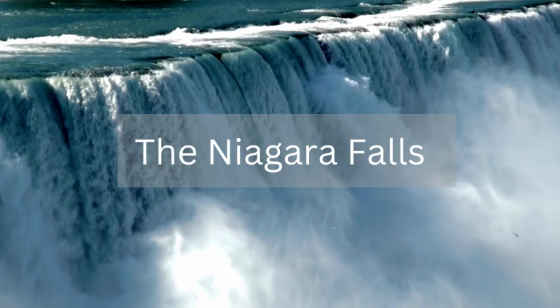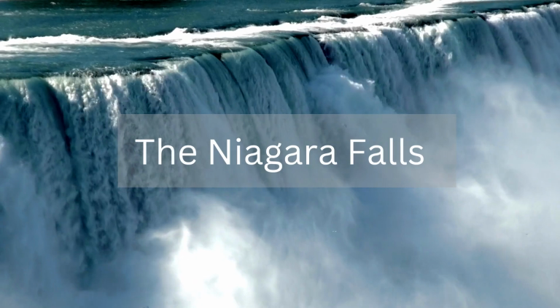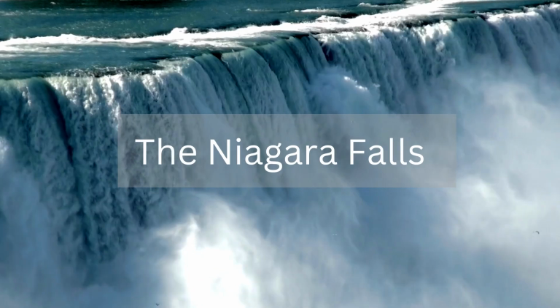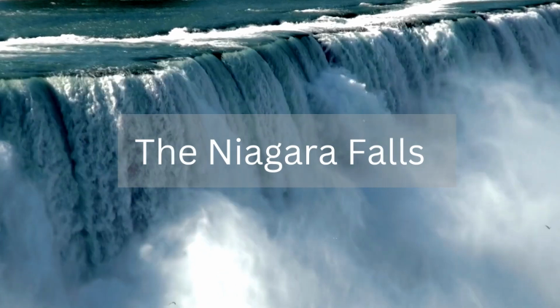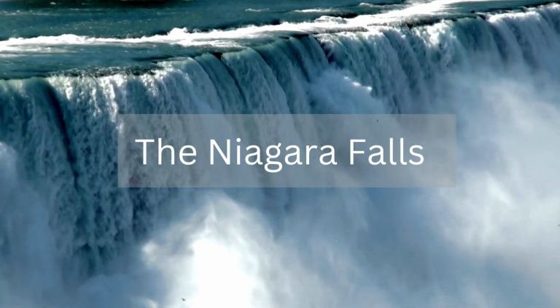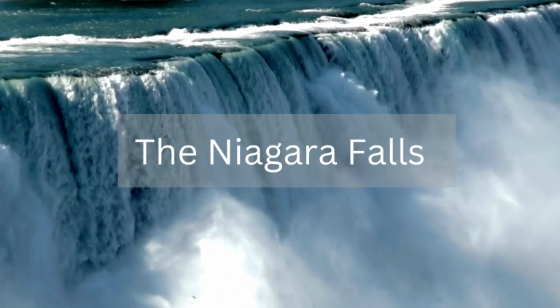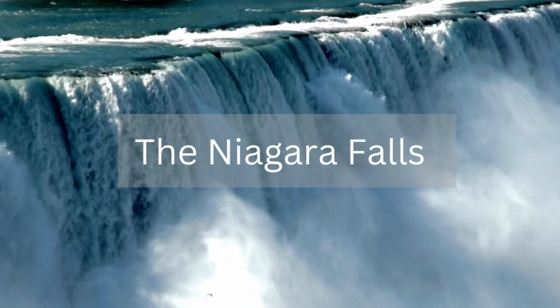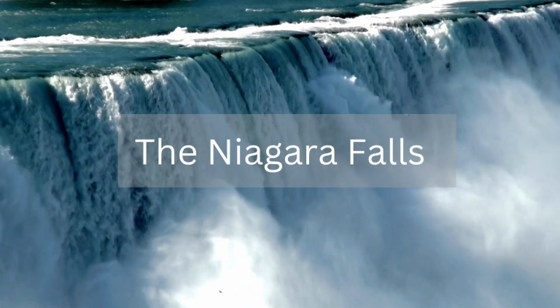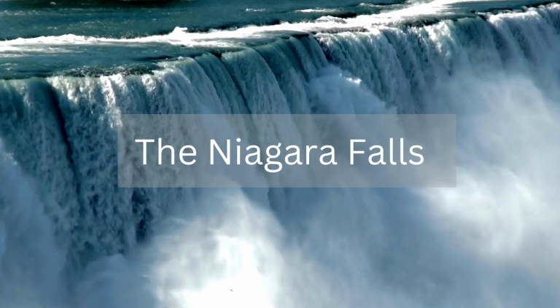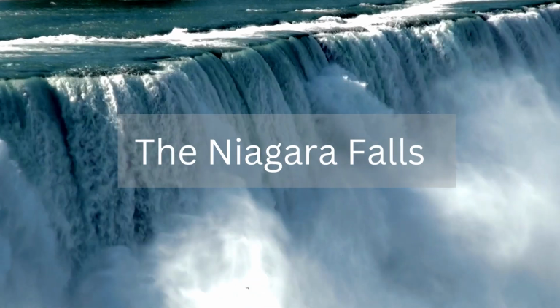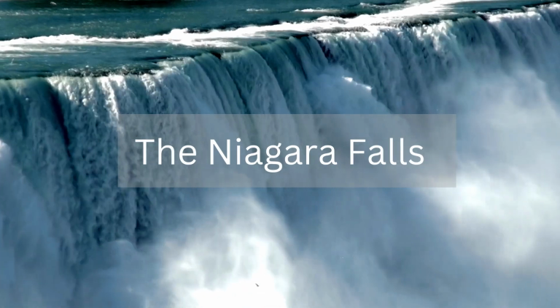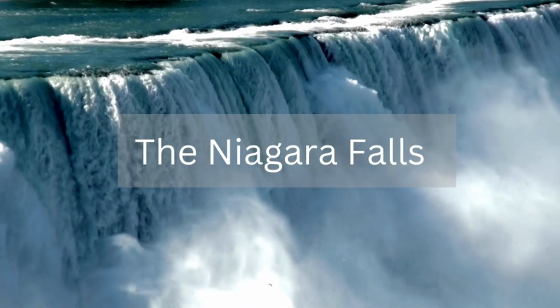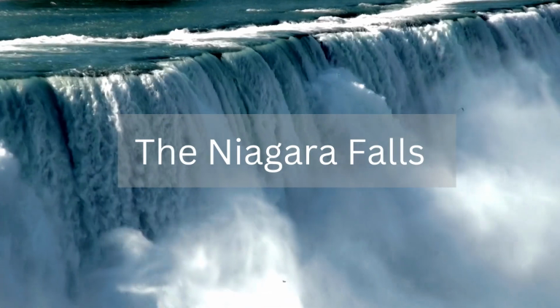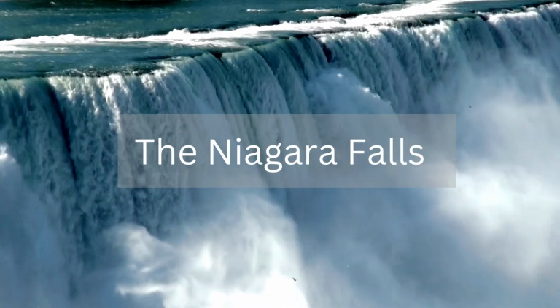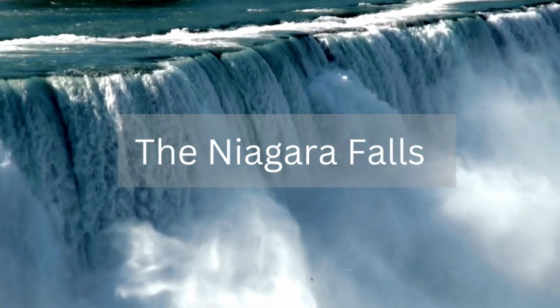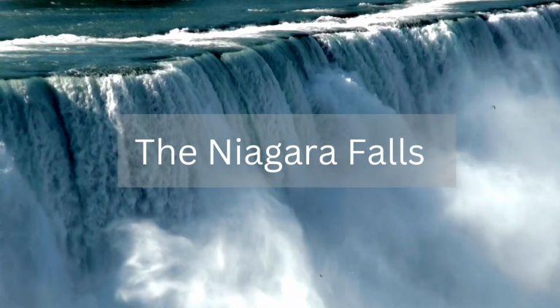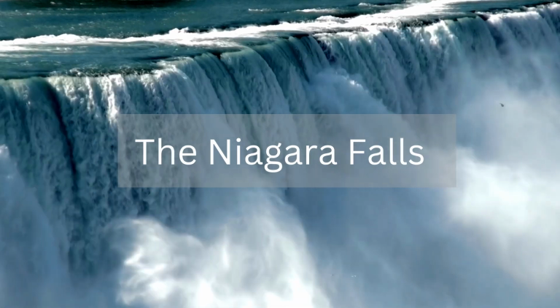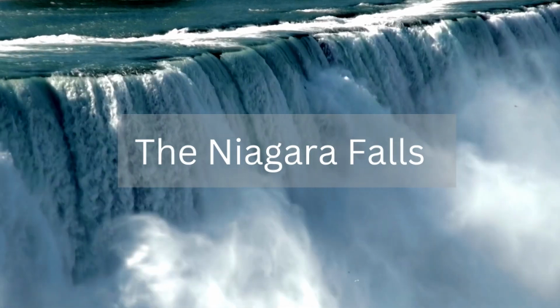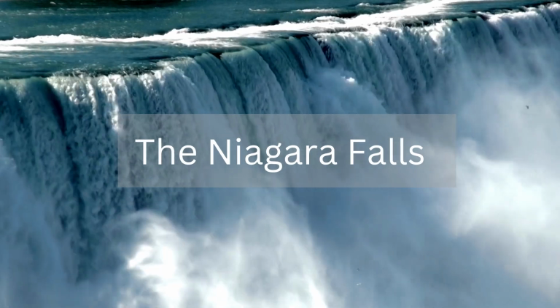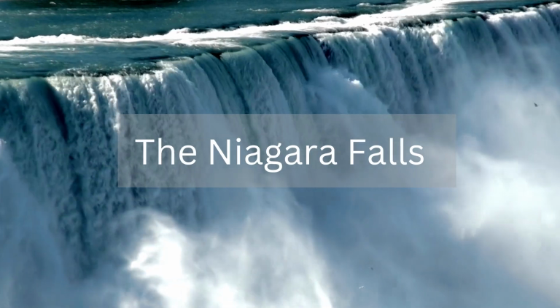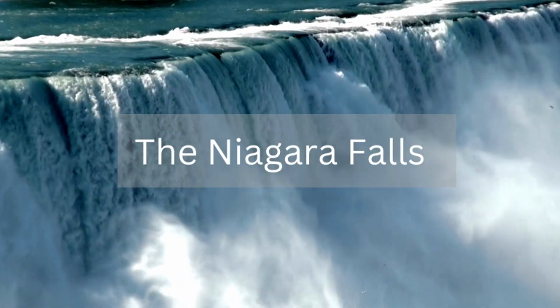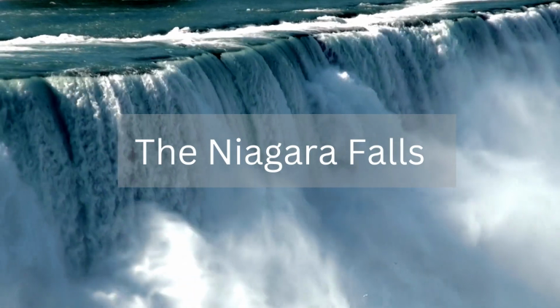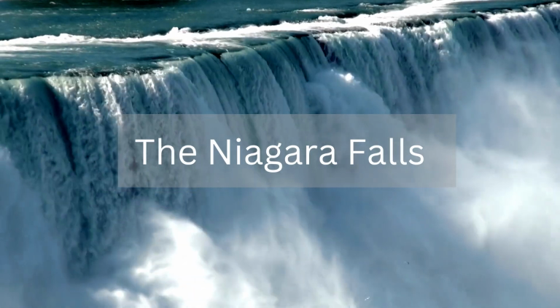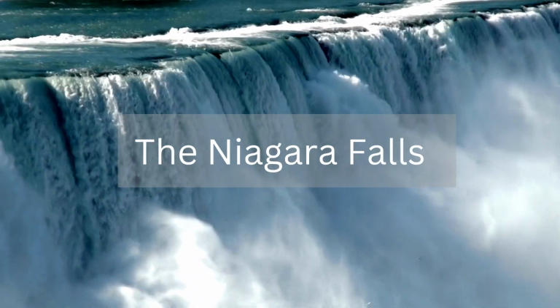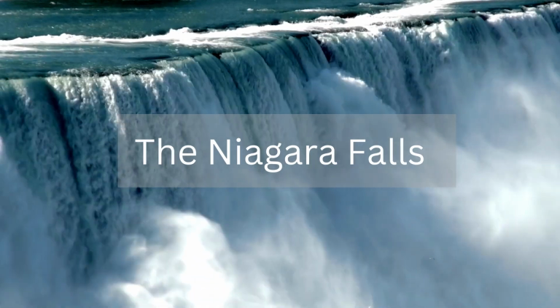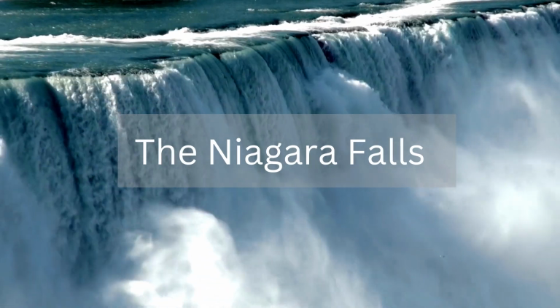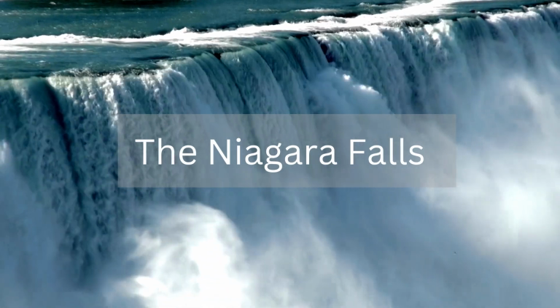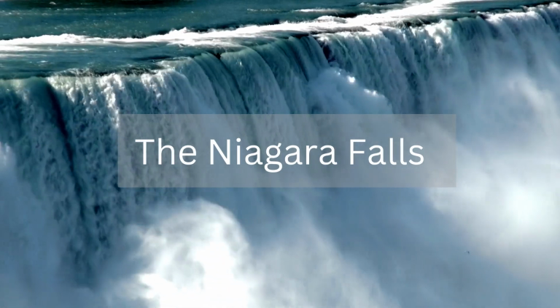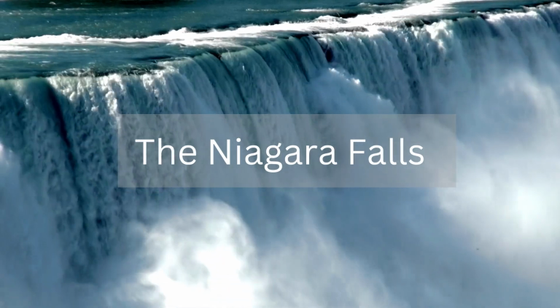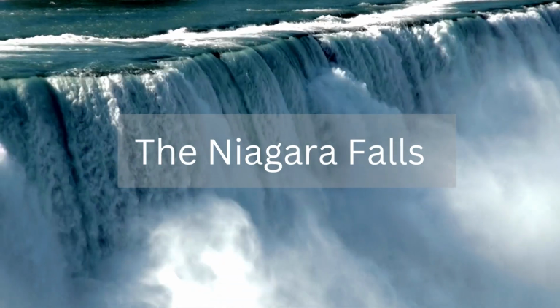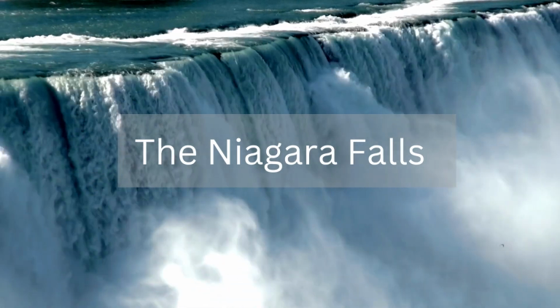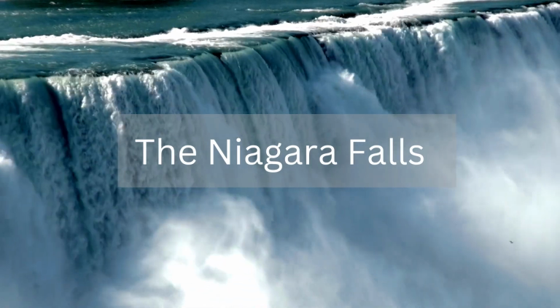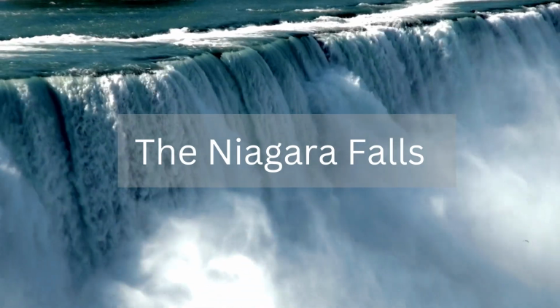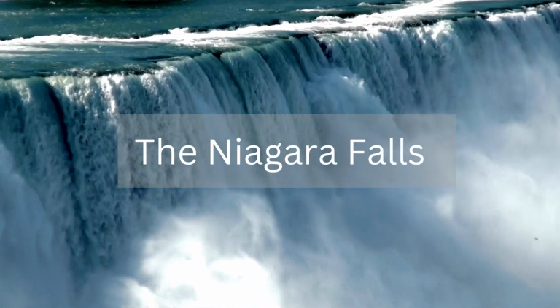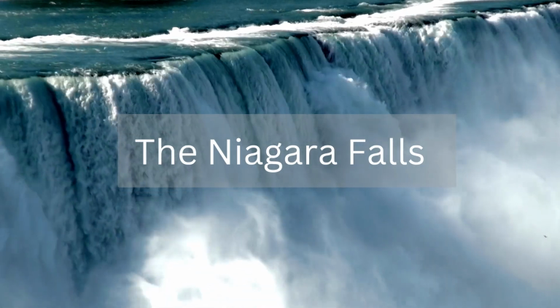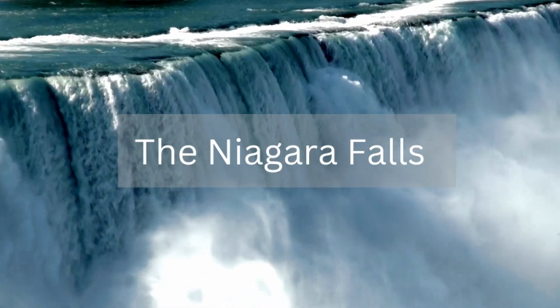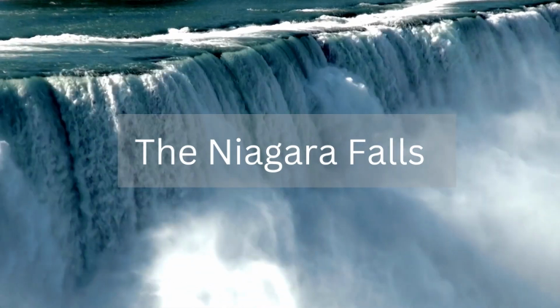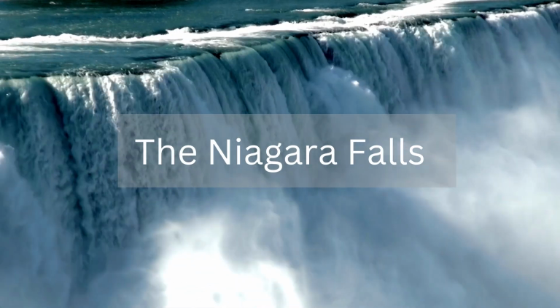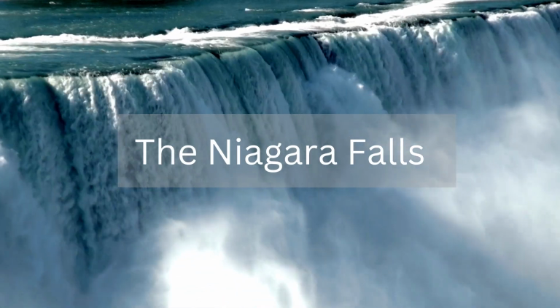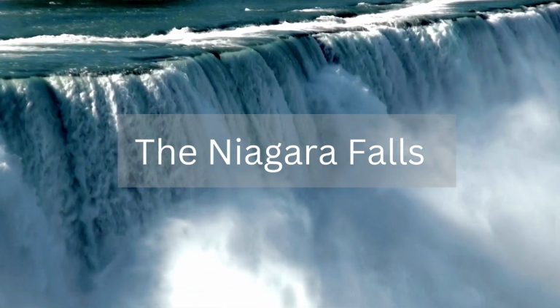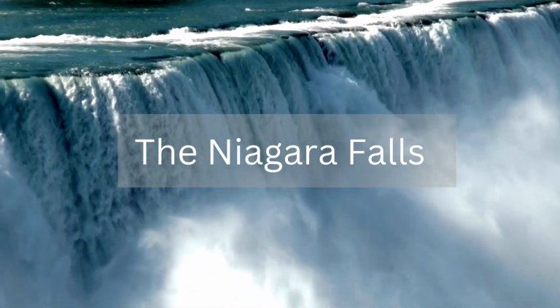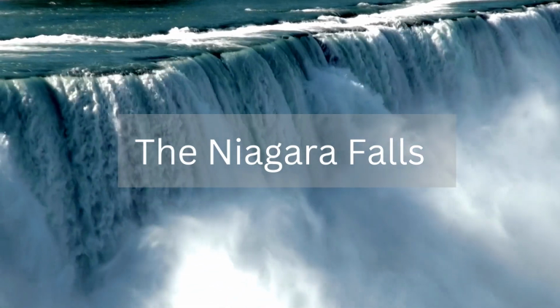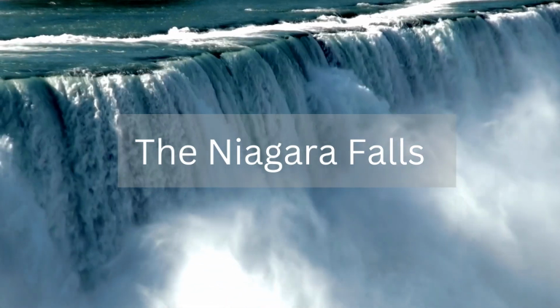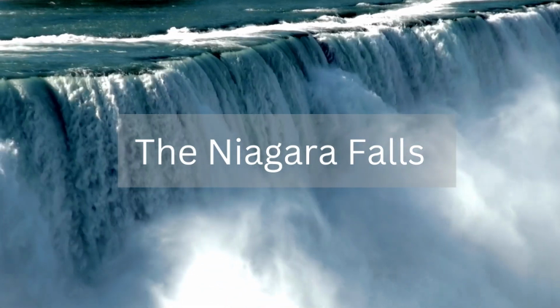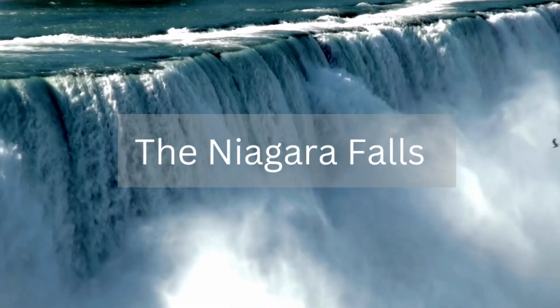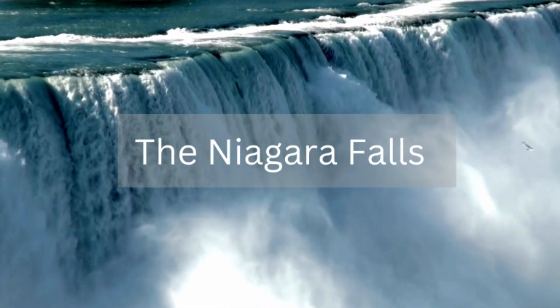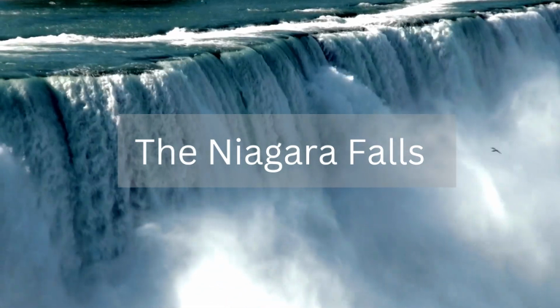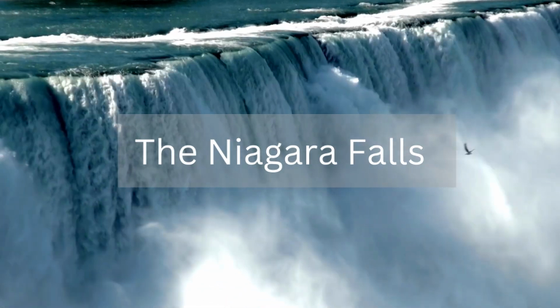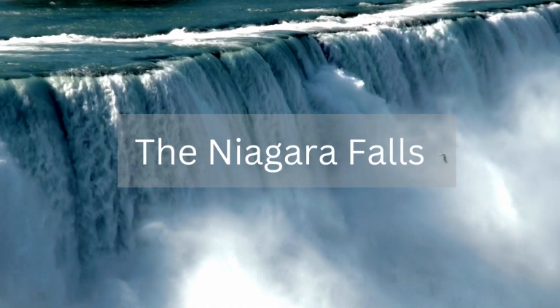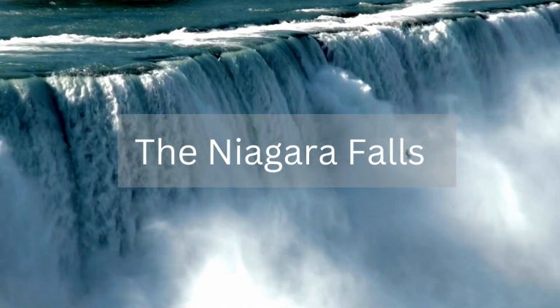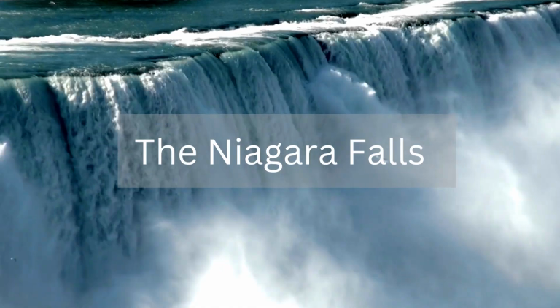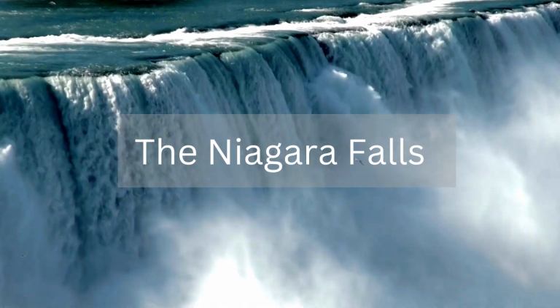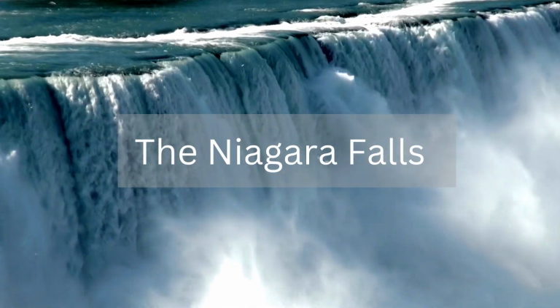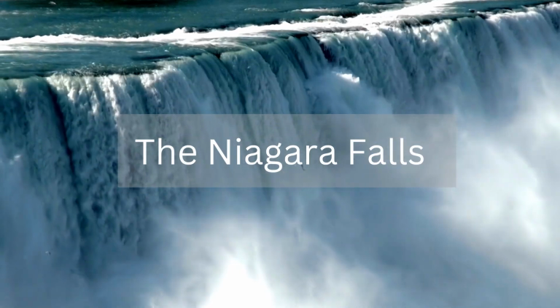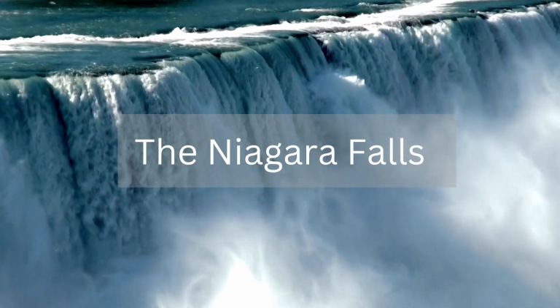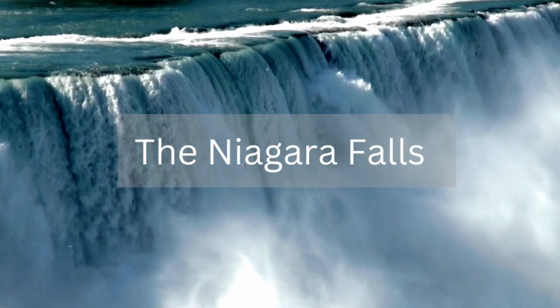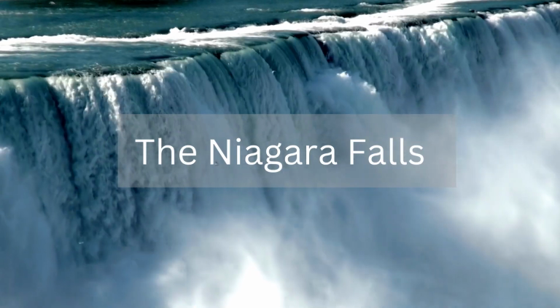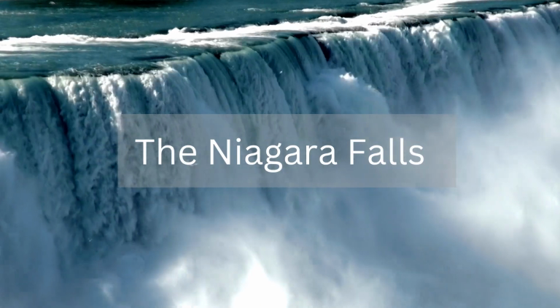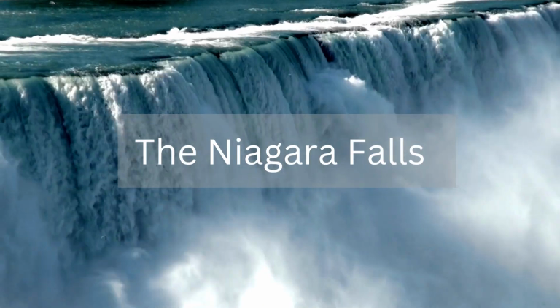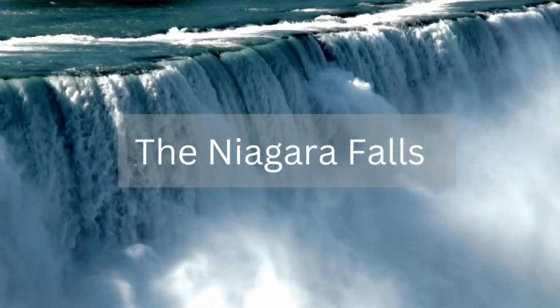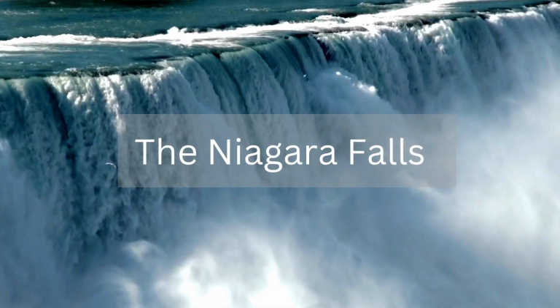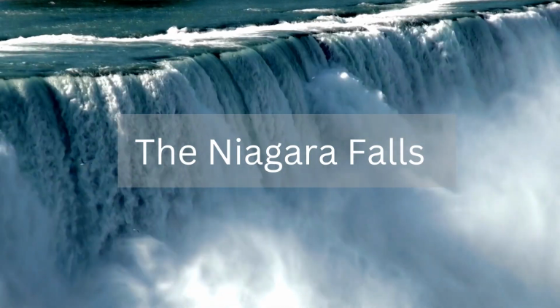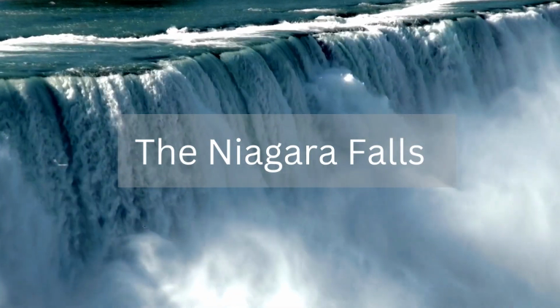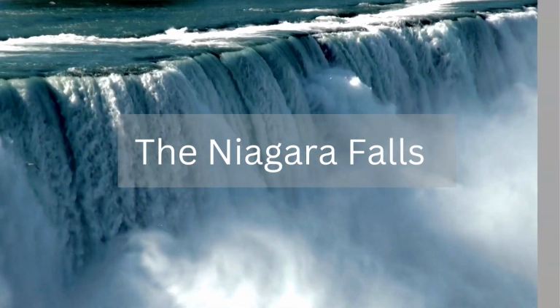The Niagara Falls is a natural wonder that attracts millions of visitors each year.